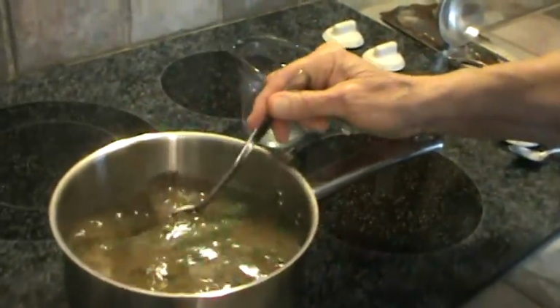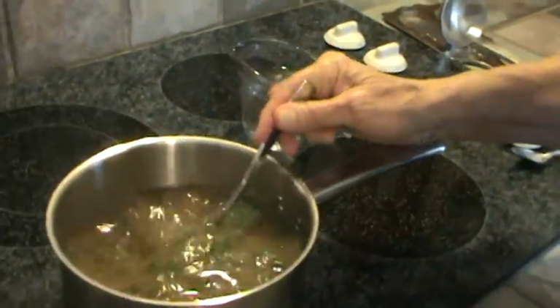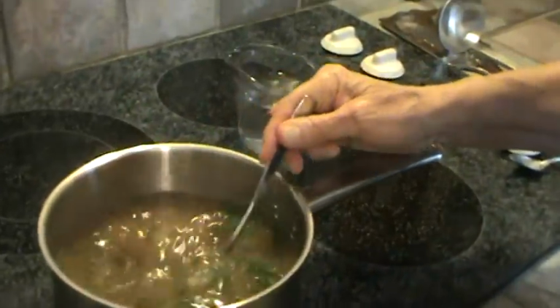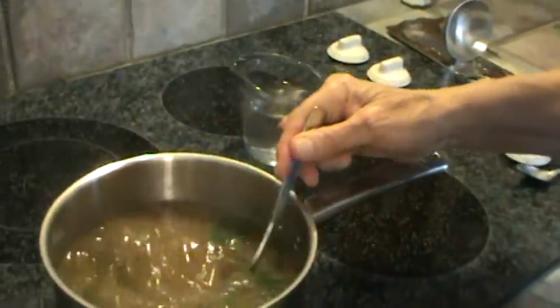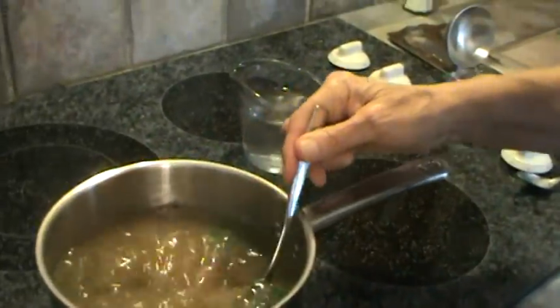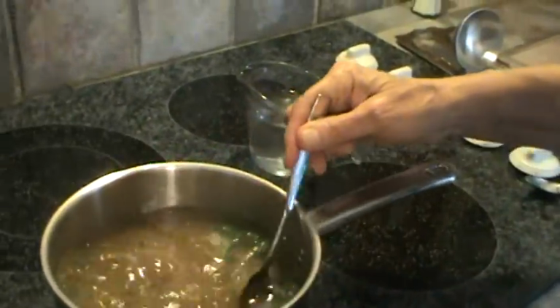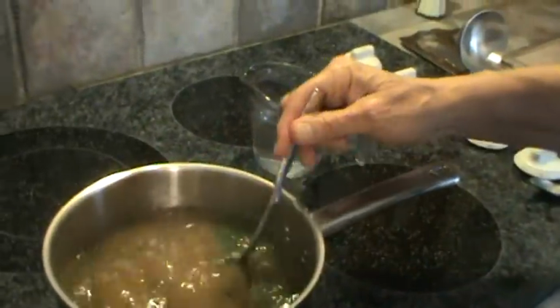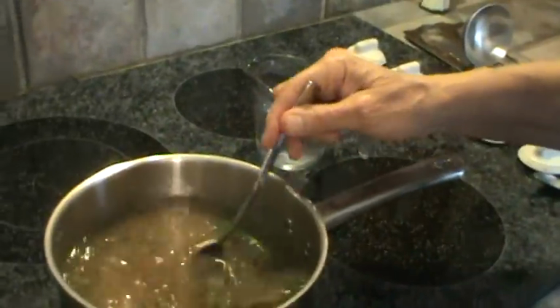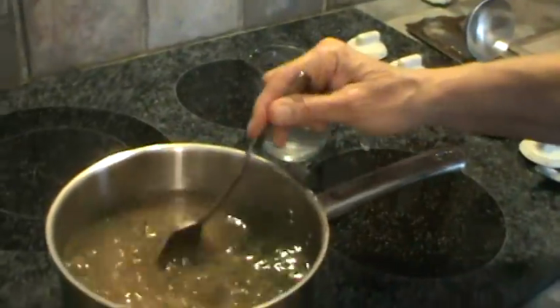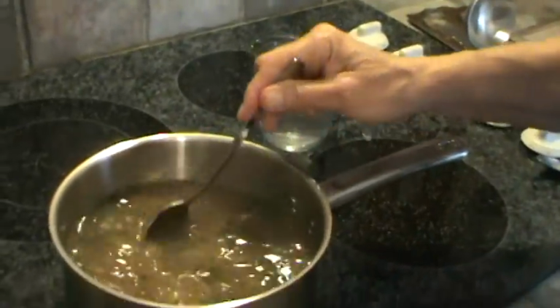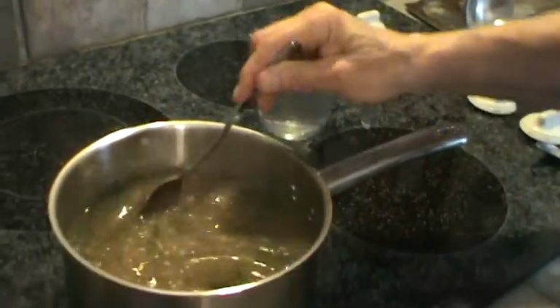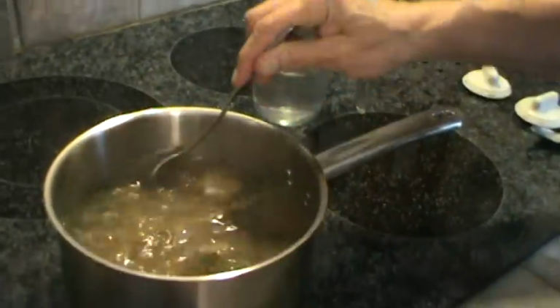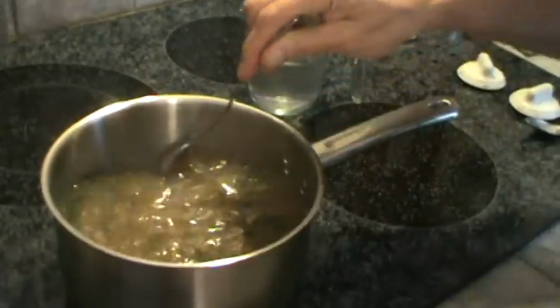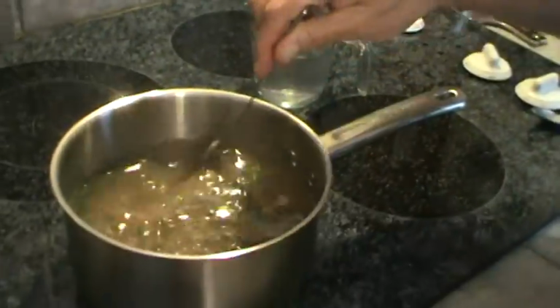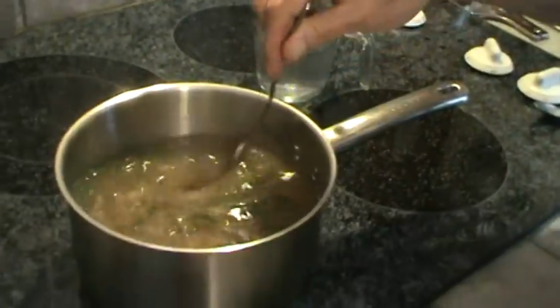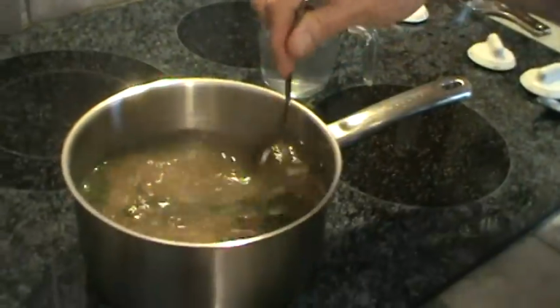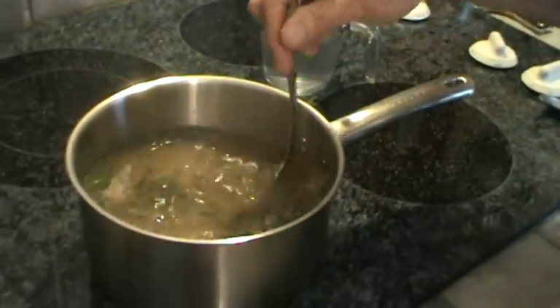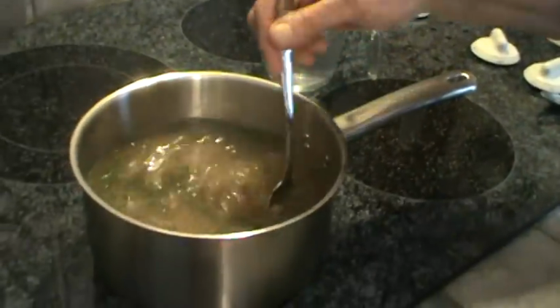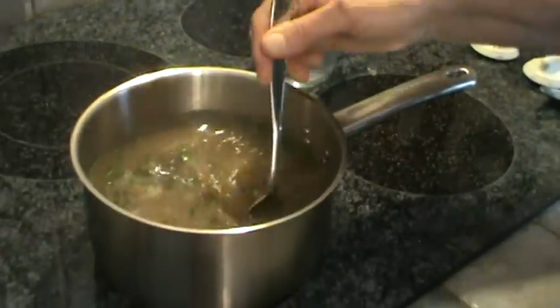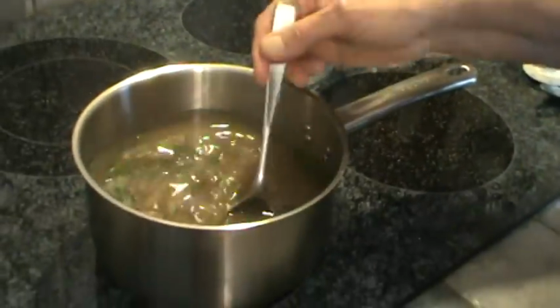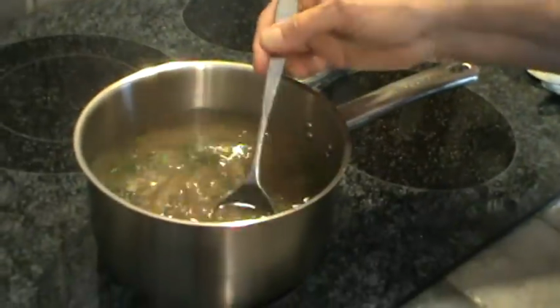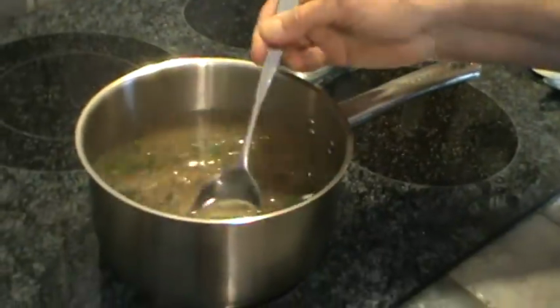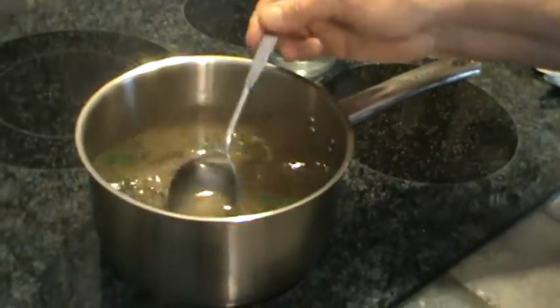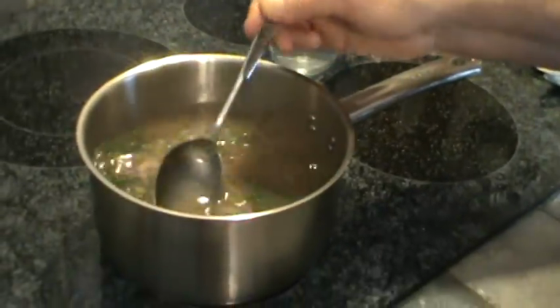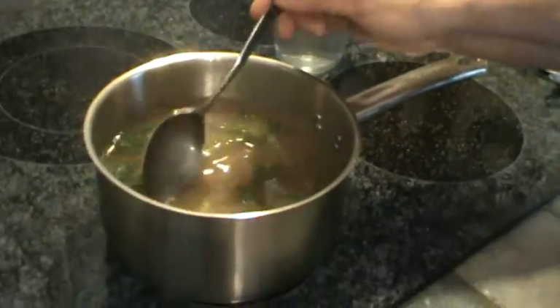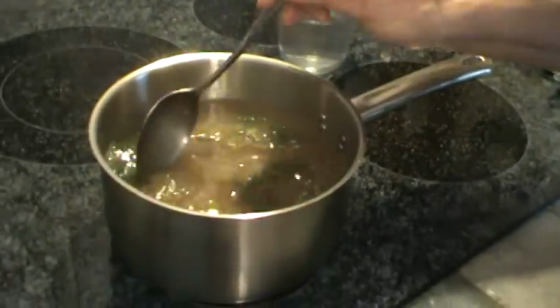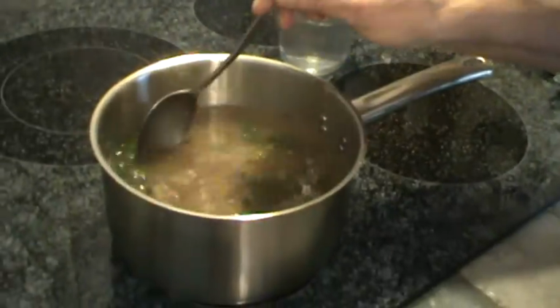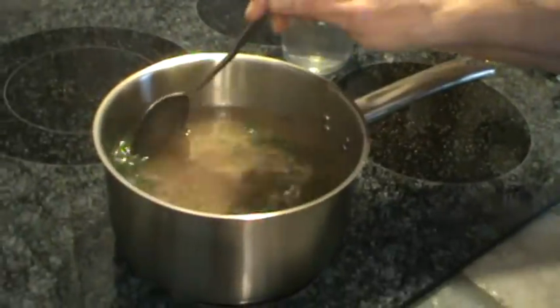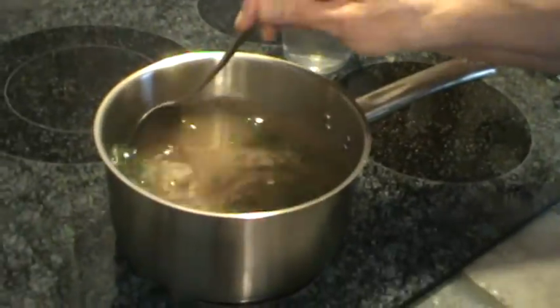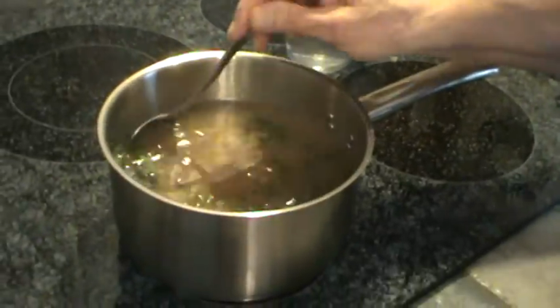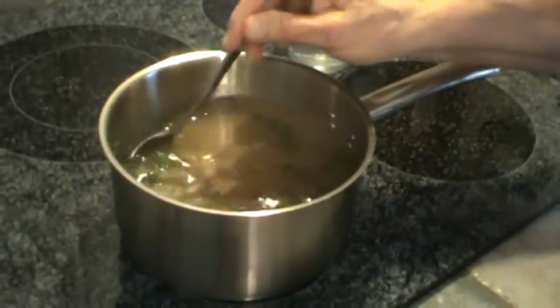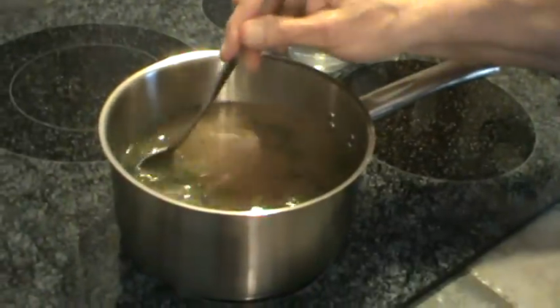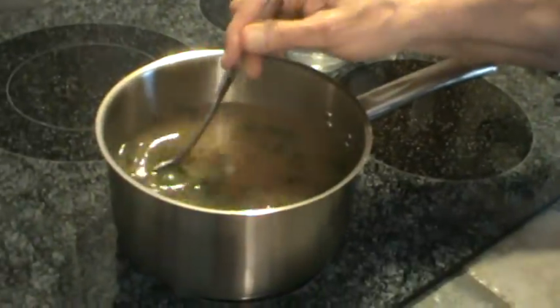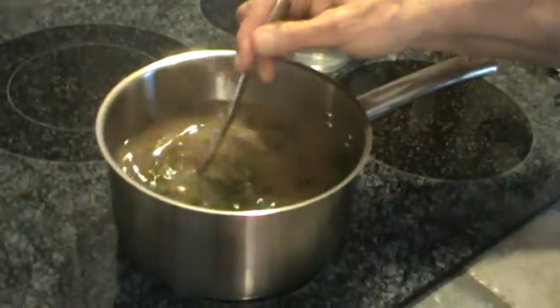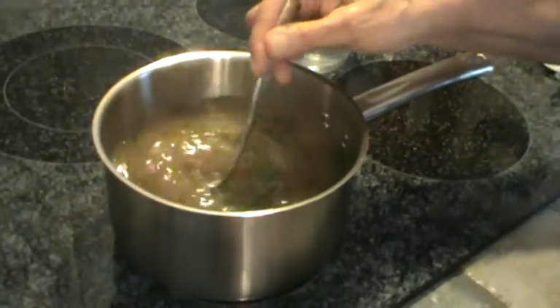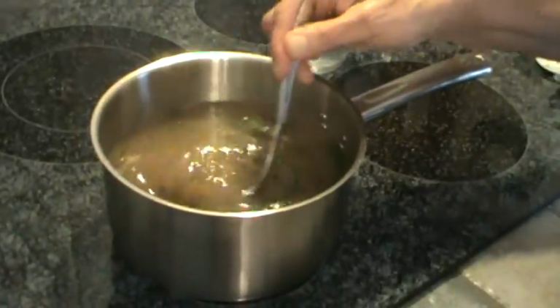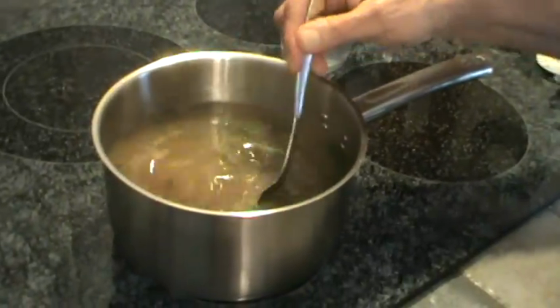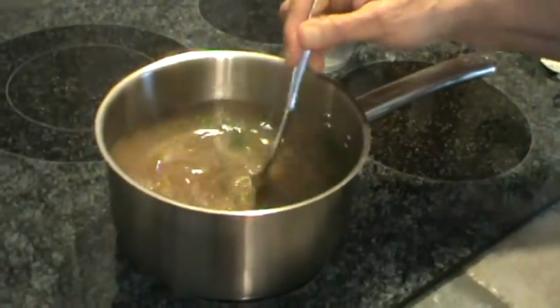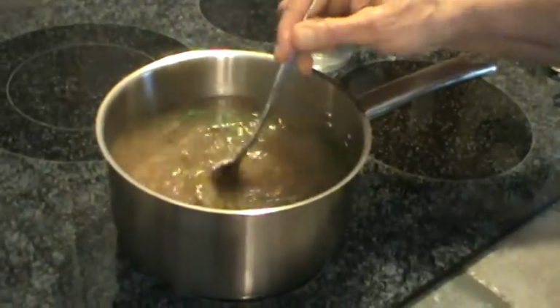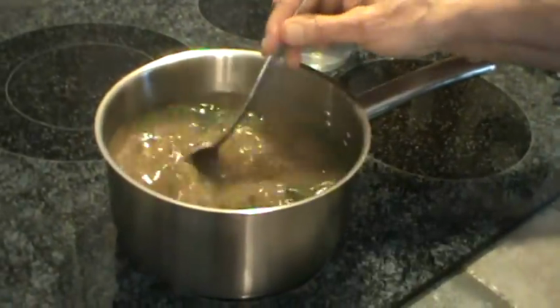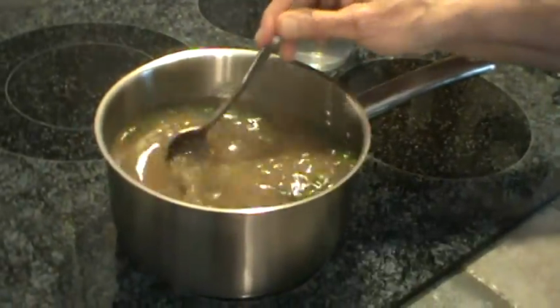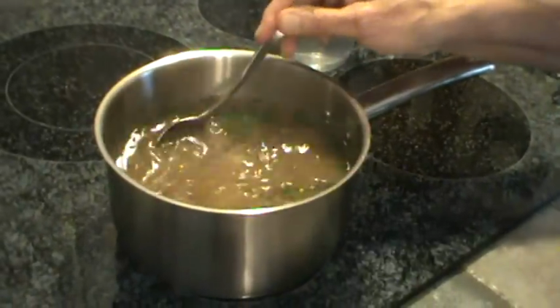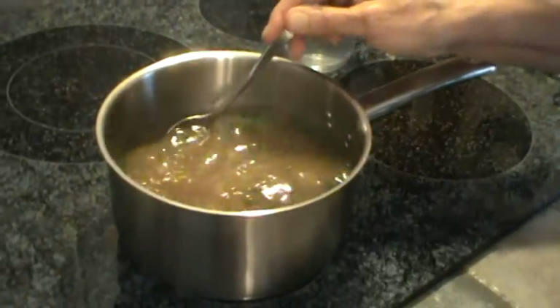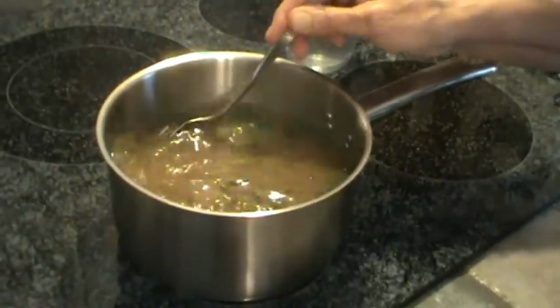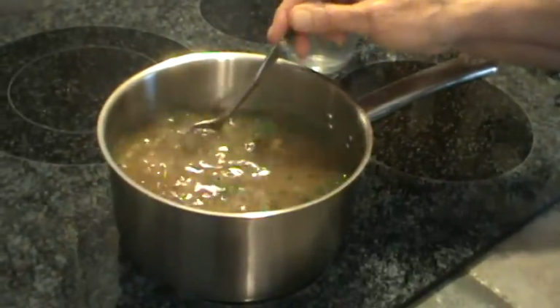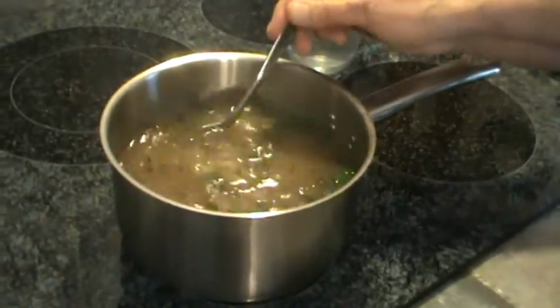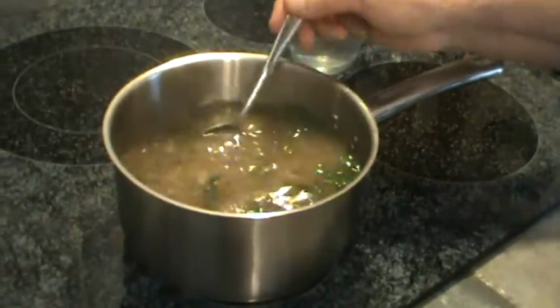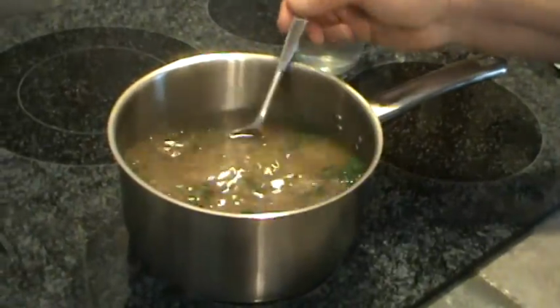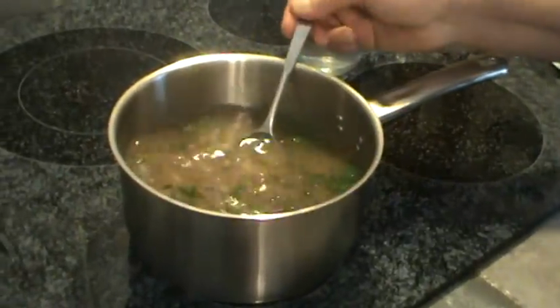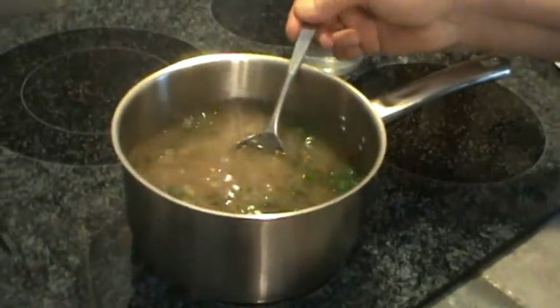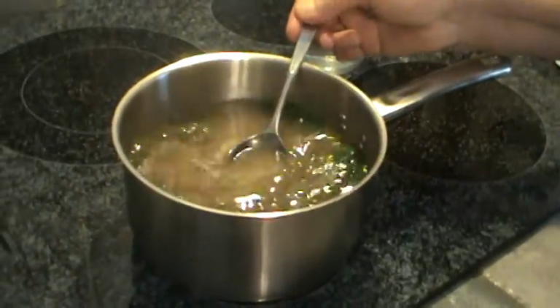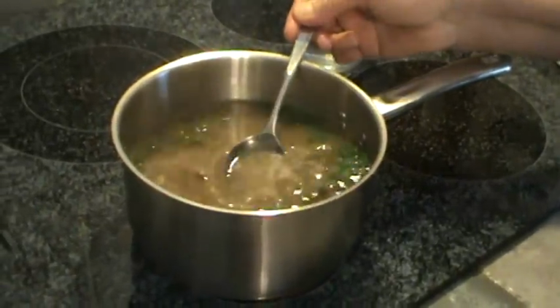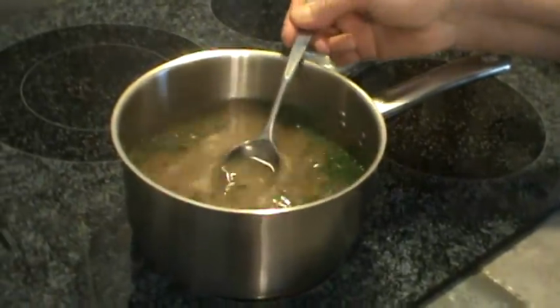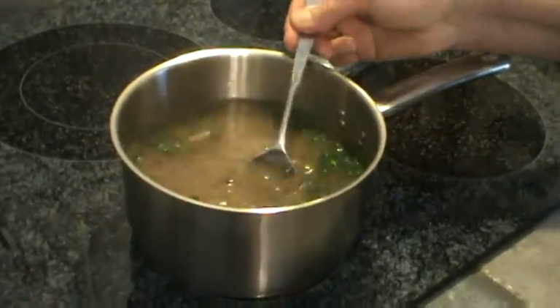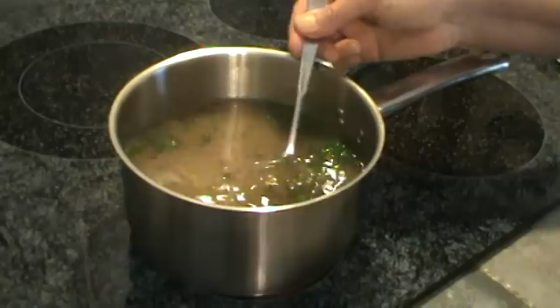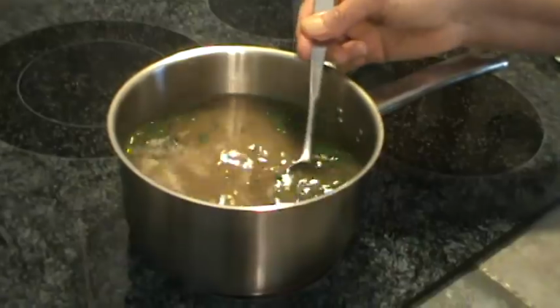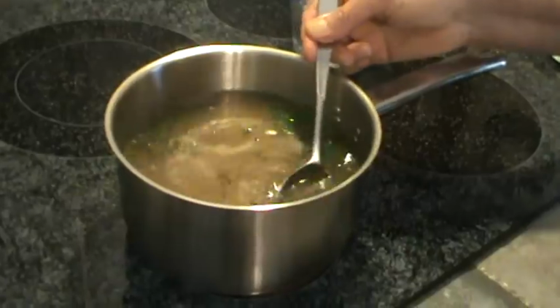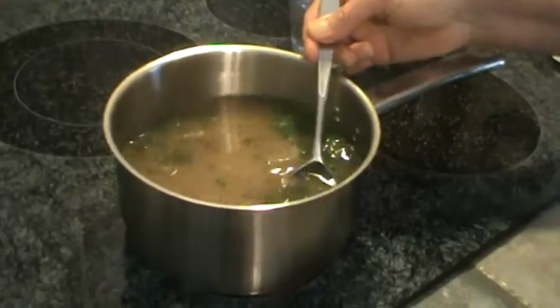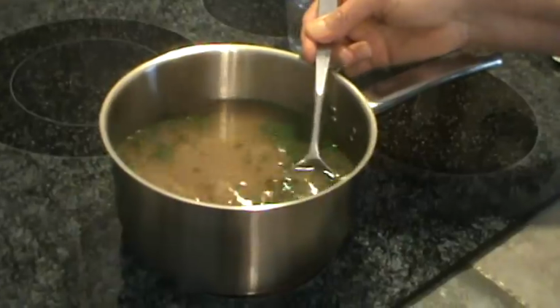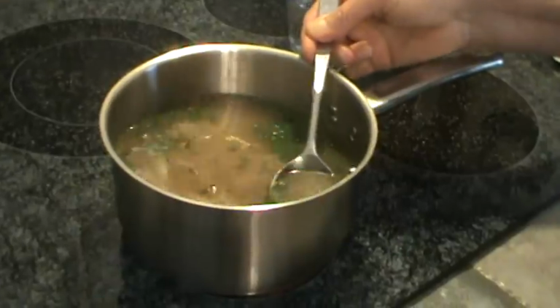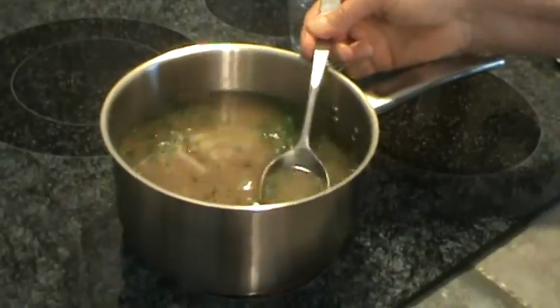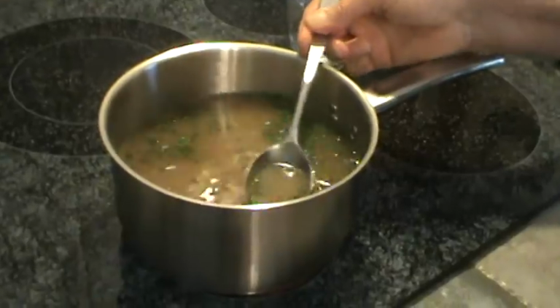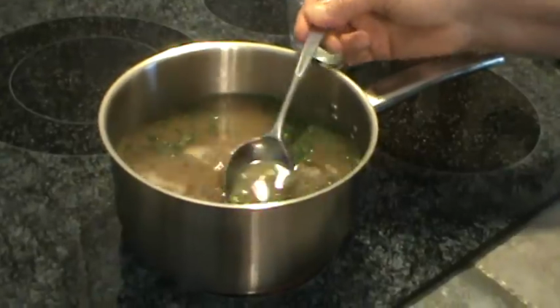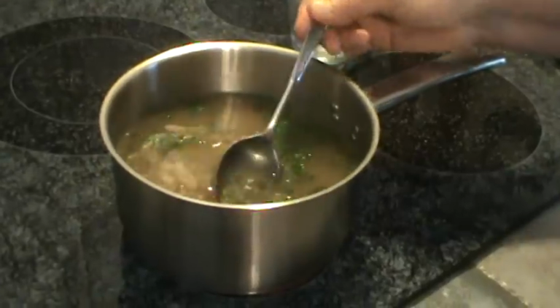Again, you want to keep stirring this. Now this is going to cook the chives a little bit — see how pretty they look? They're real green.